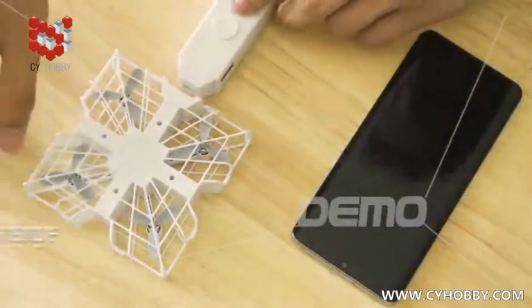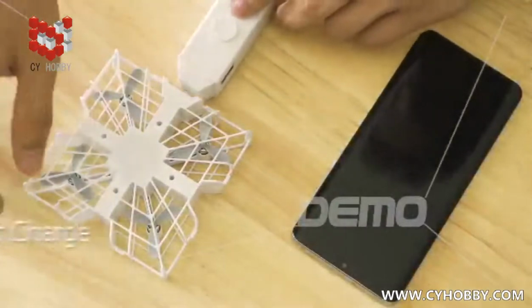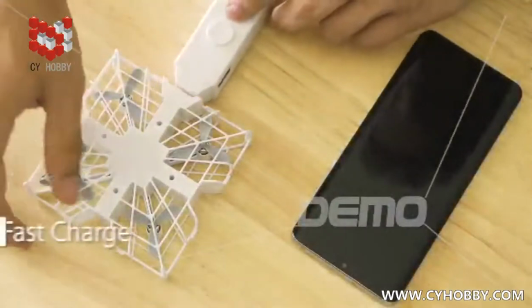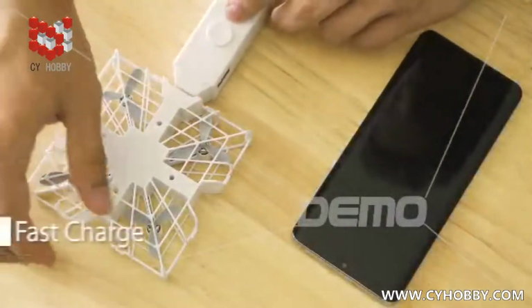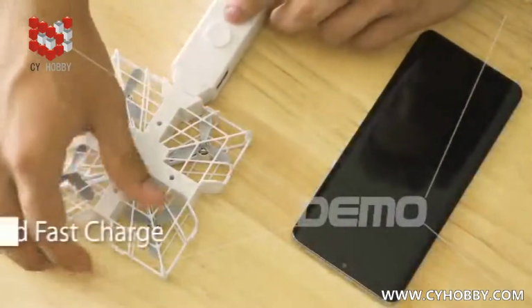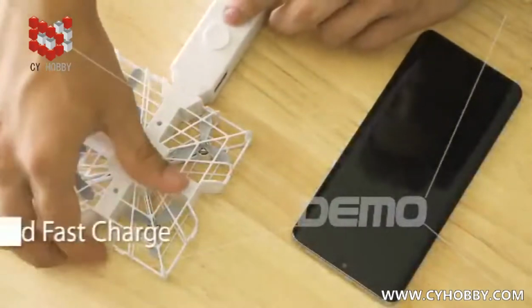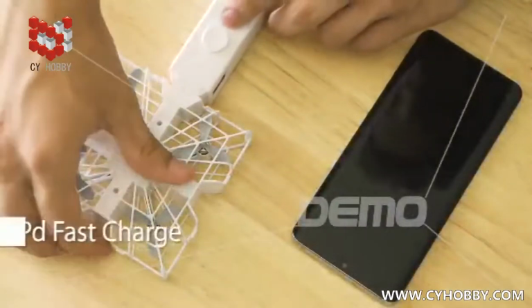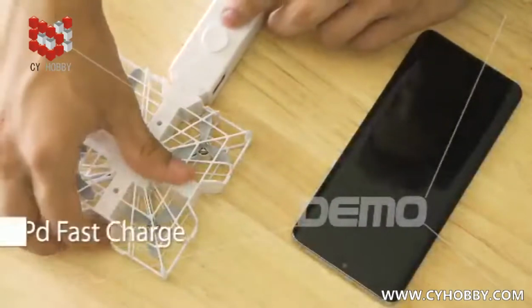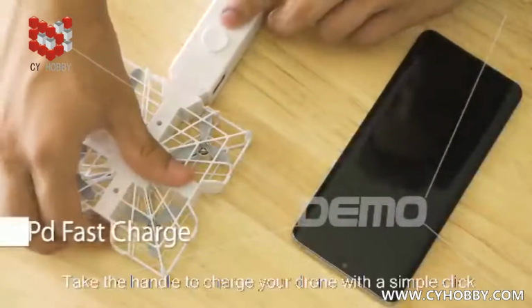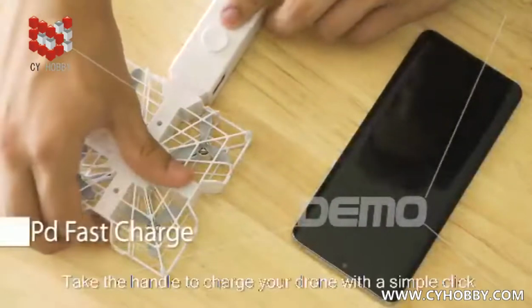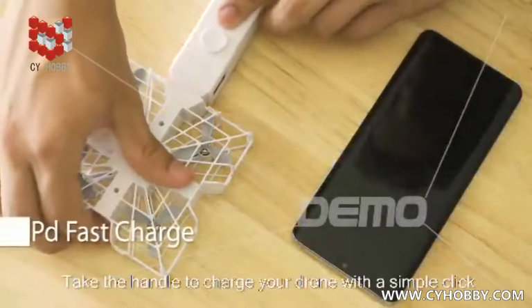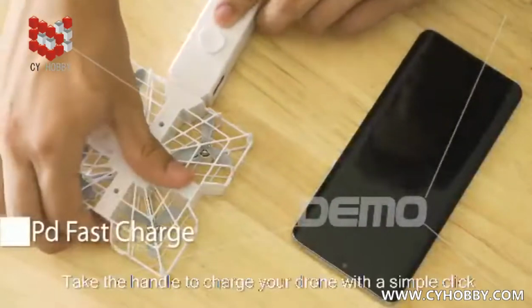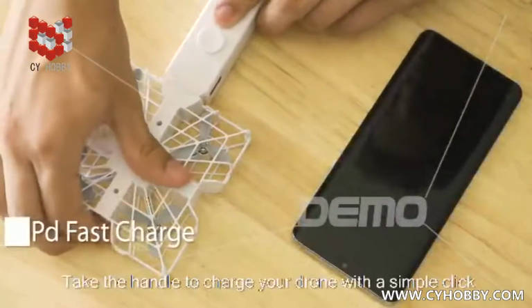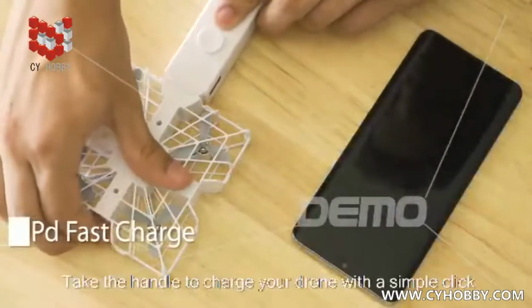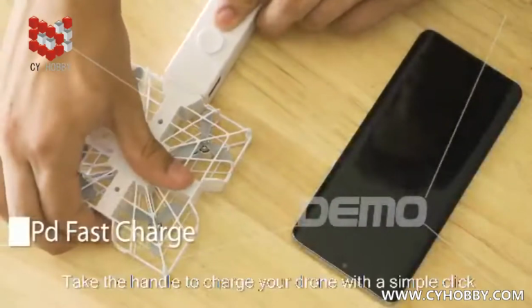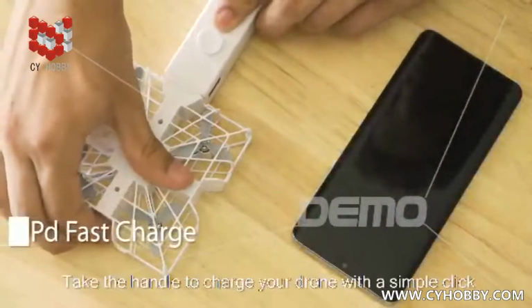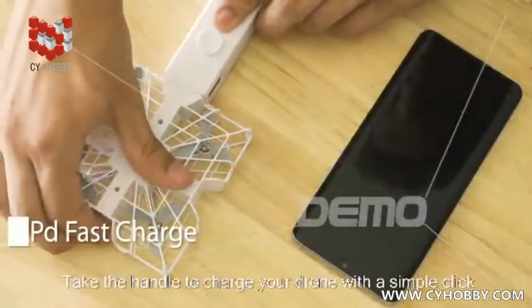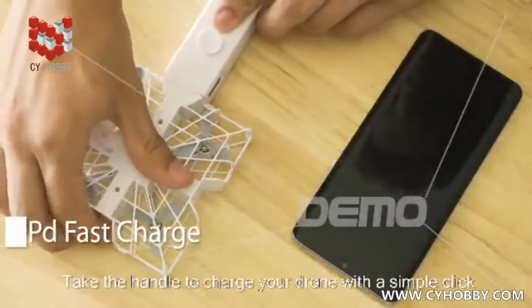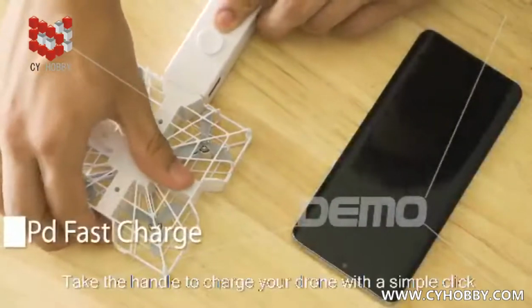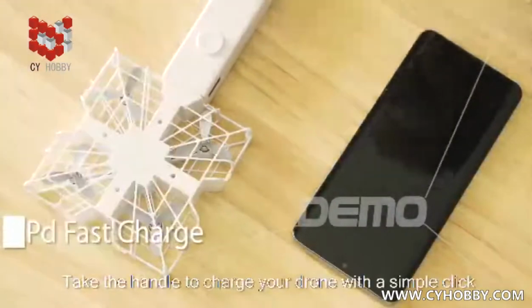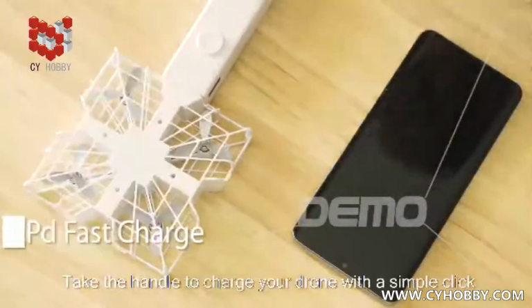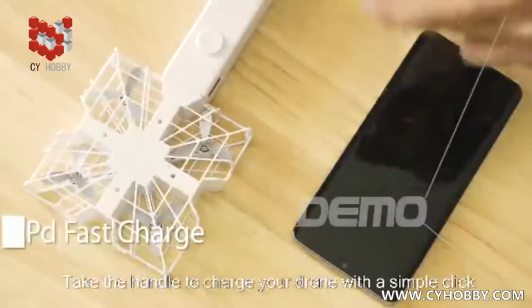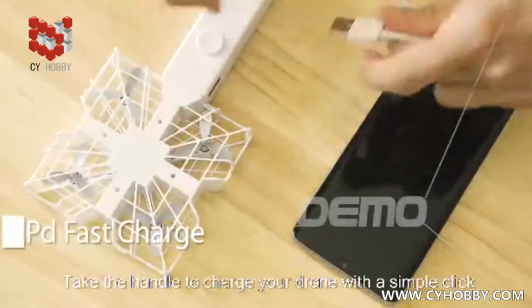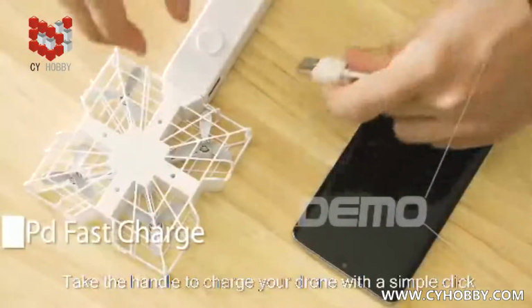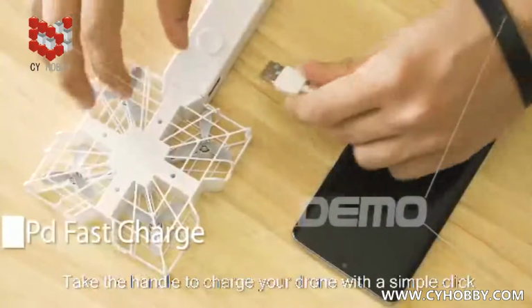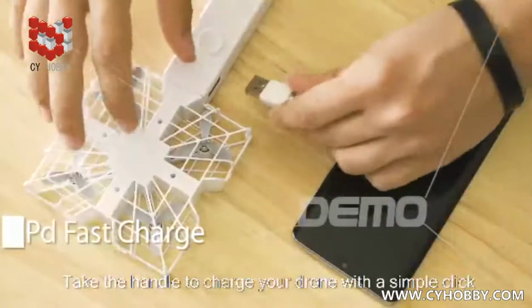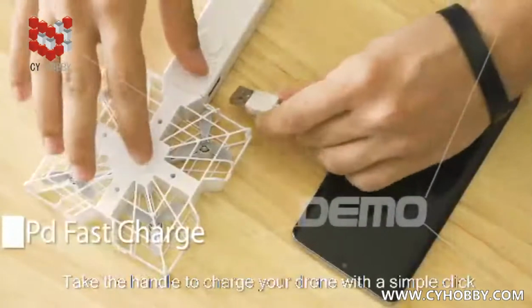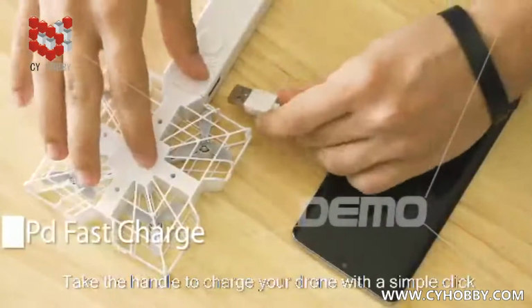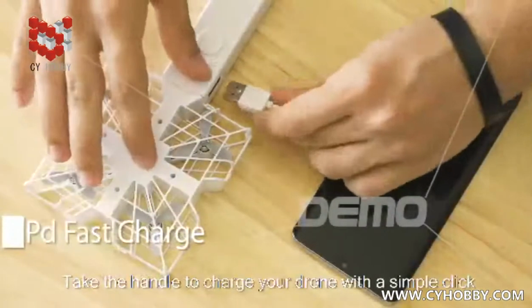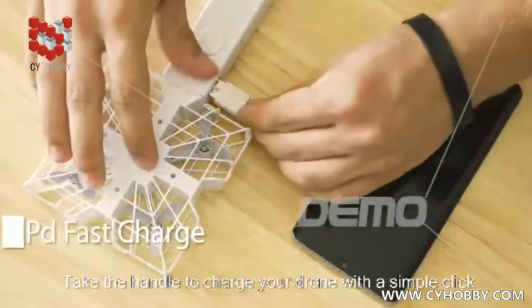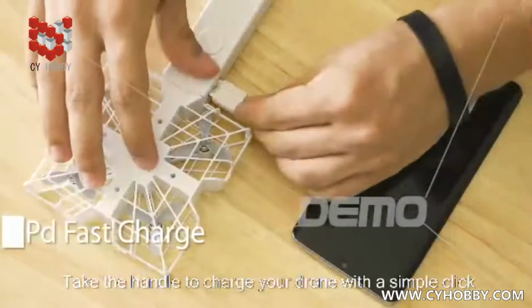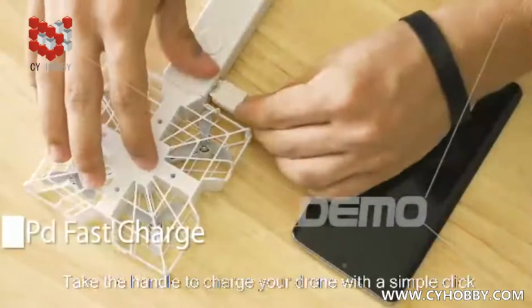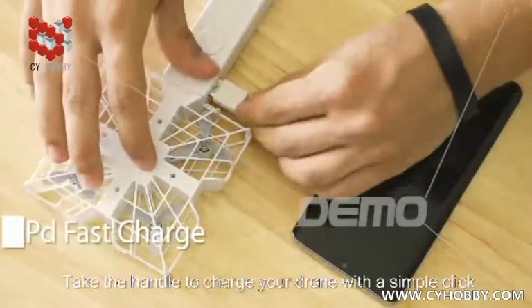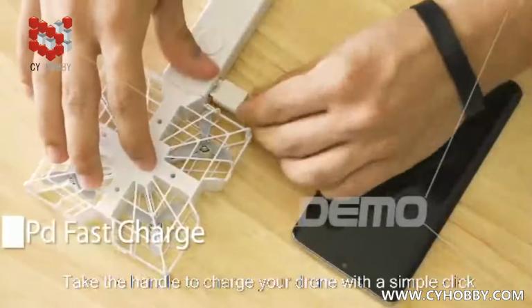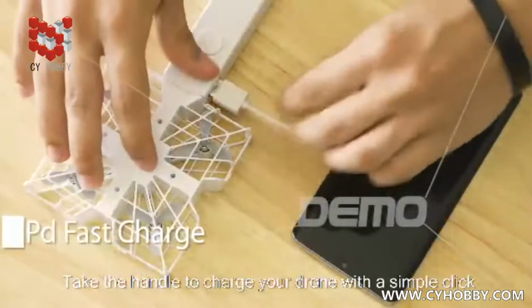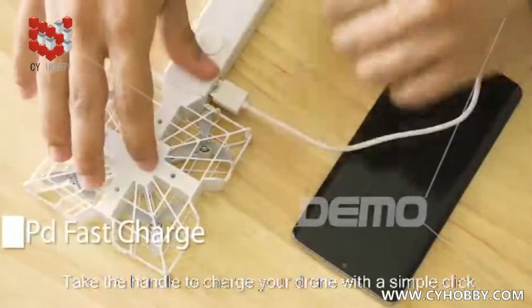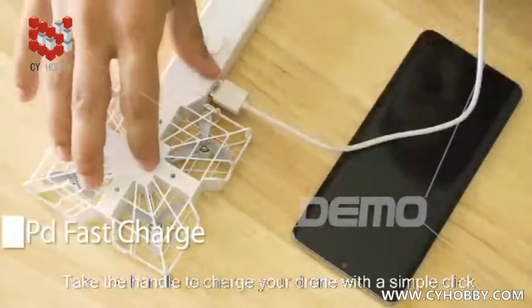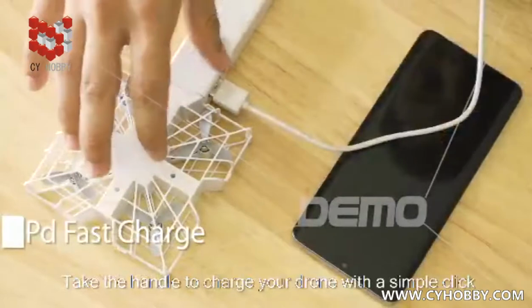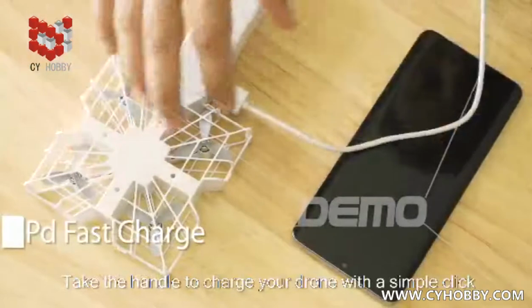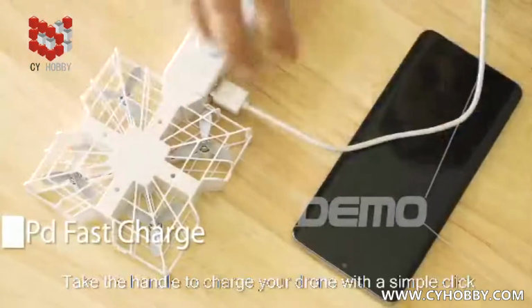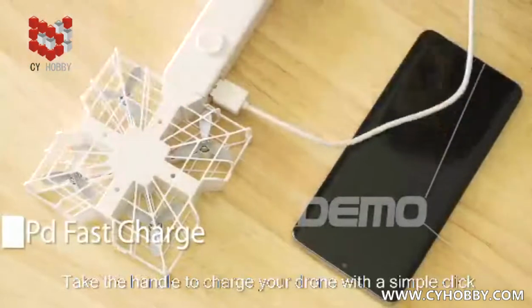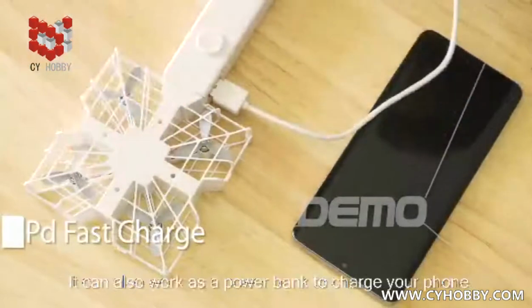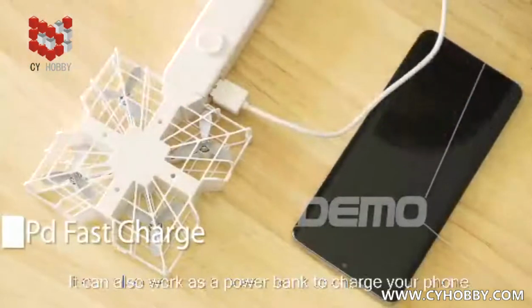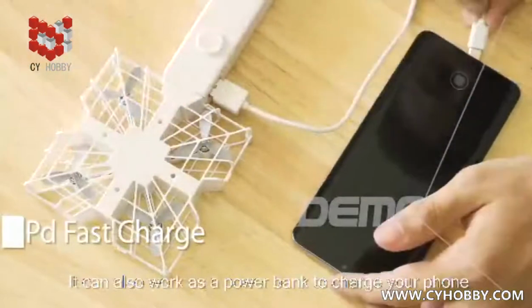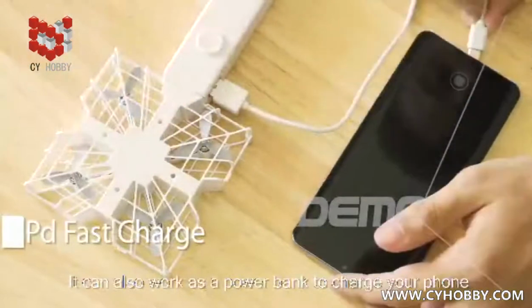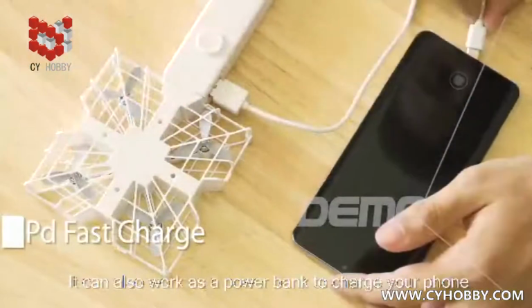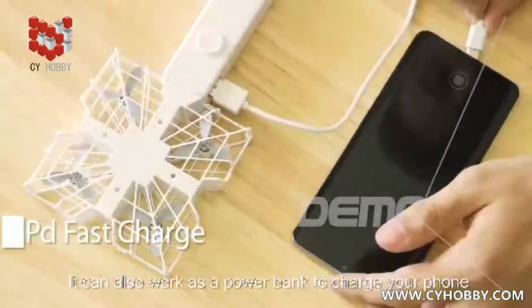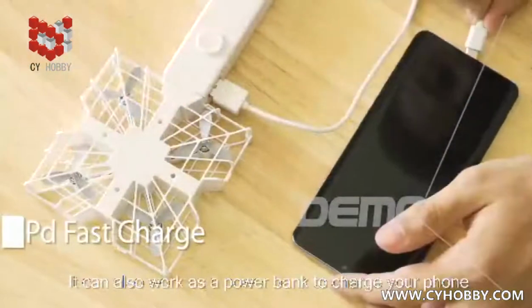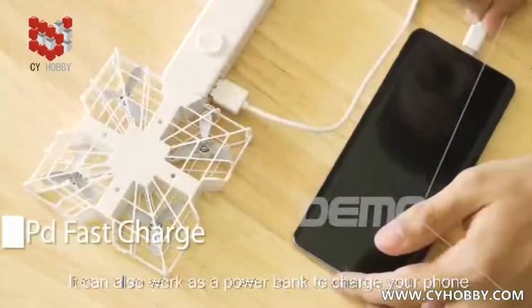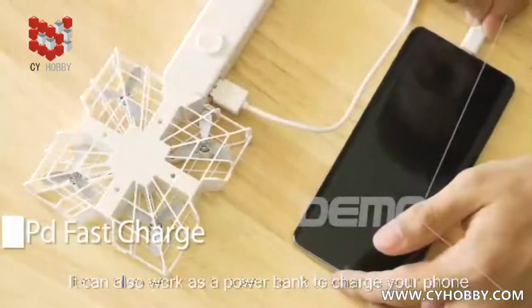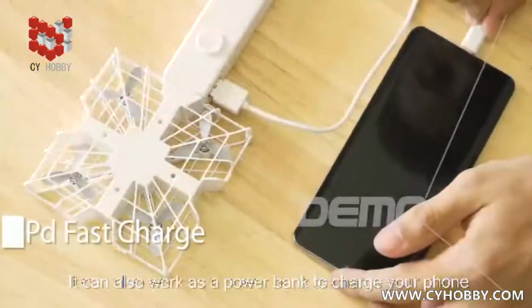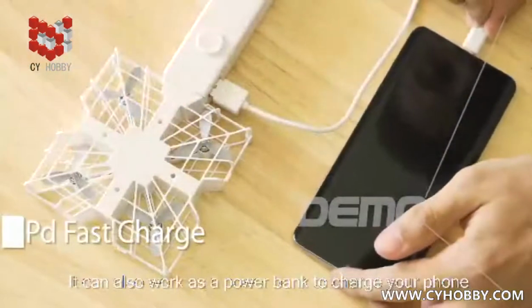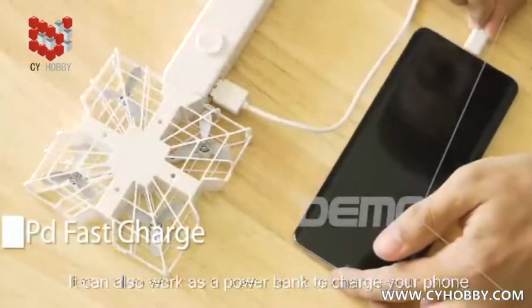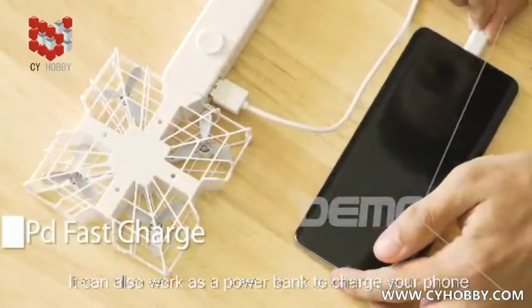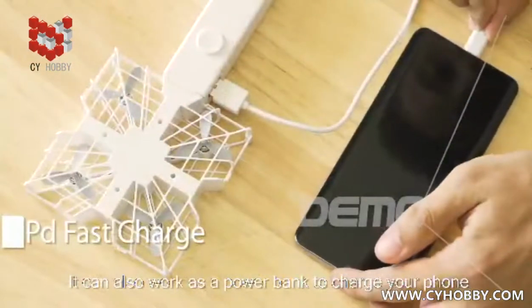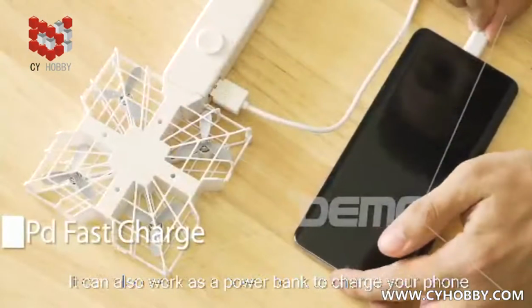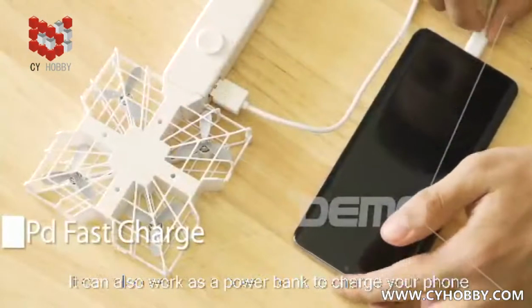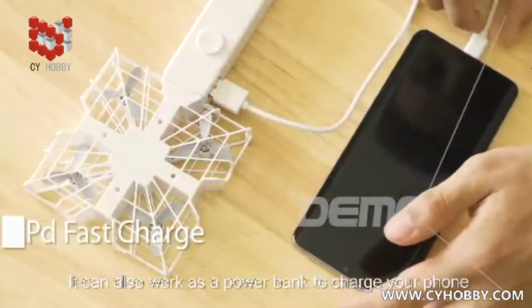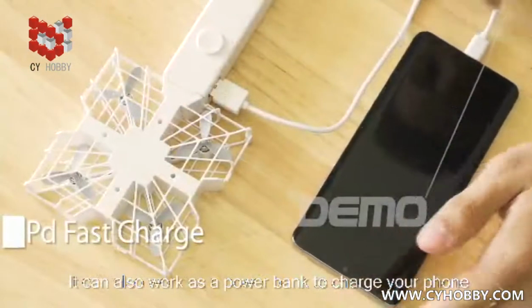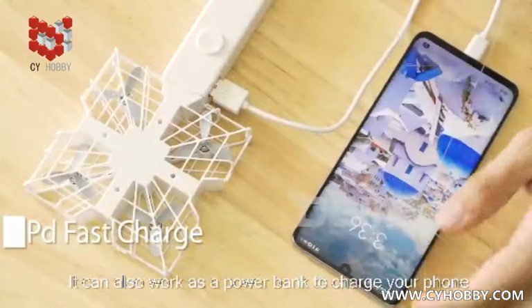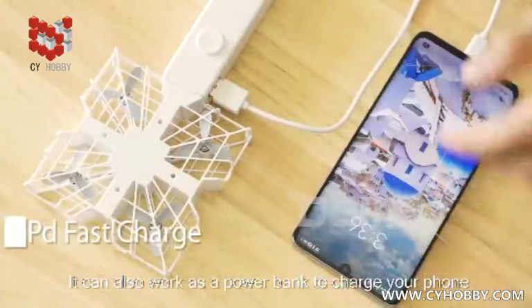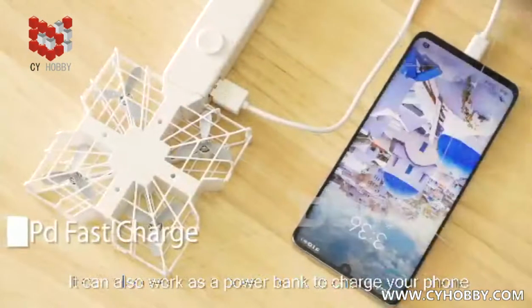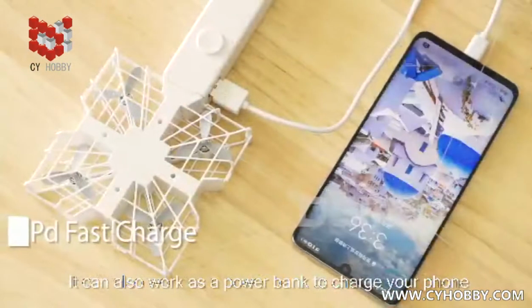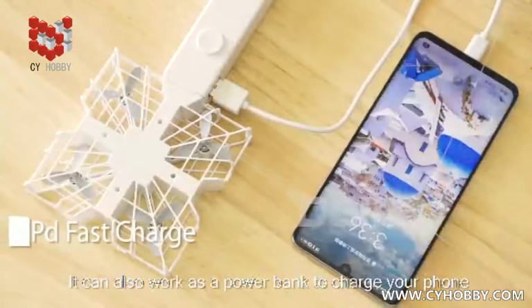Take the handle to charge your drone with a simple click. It can also work as a power bank to charge your phone.